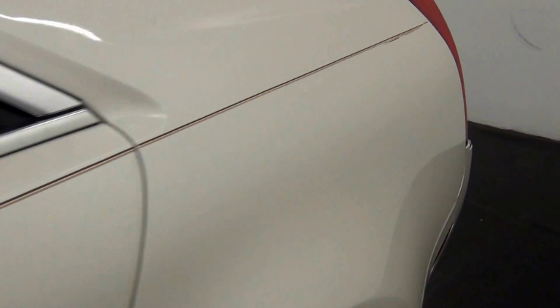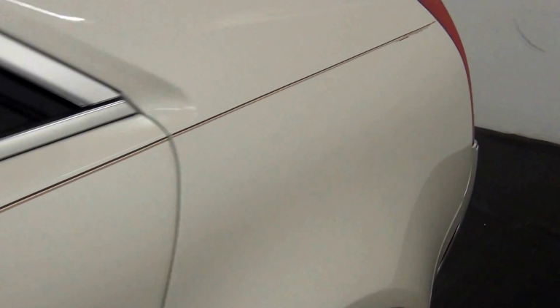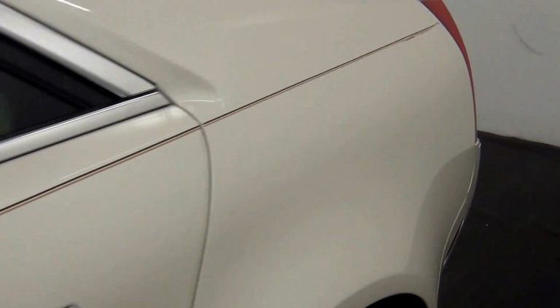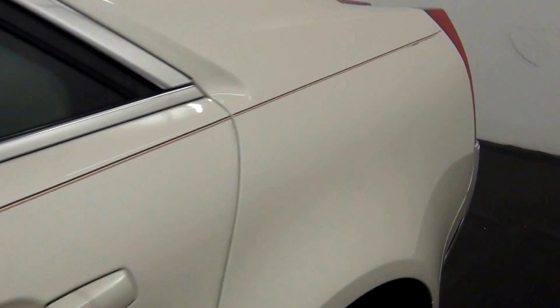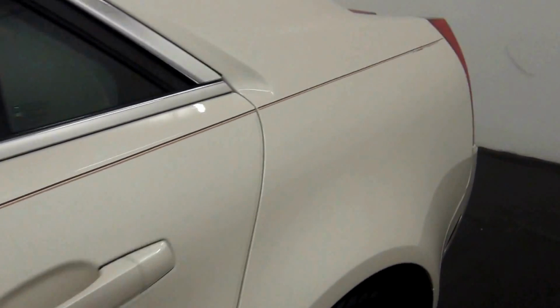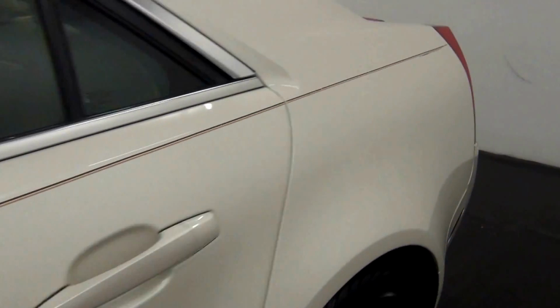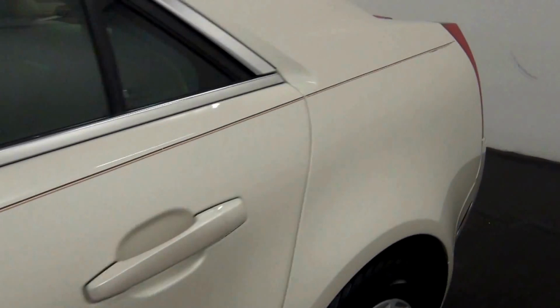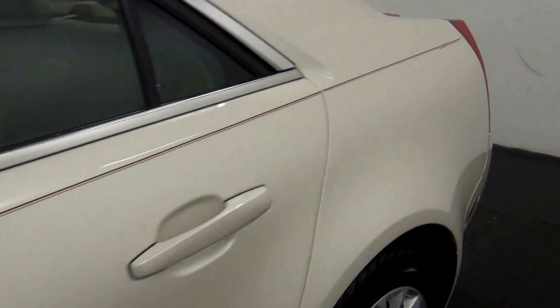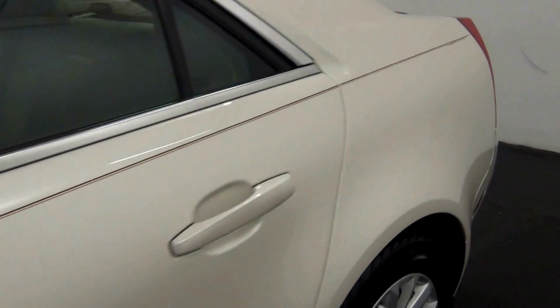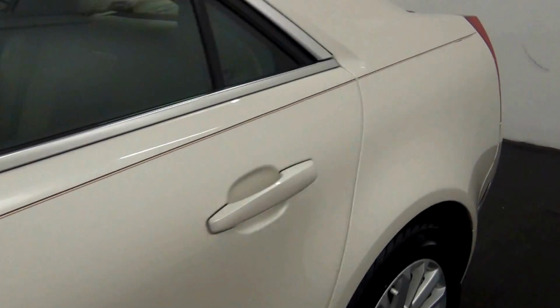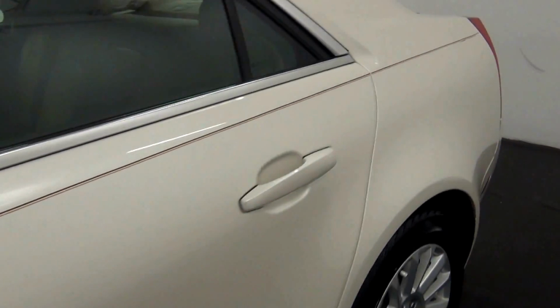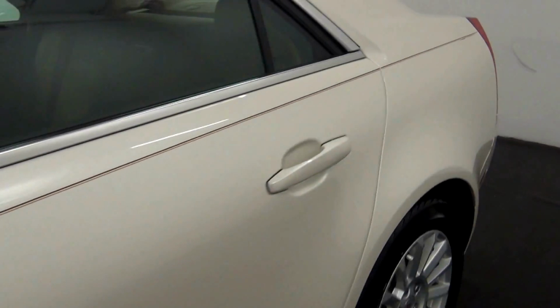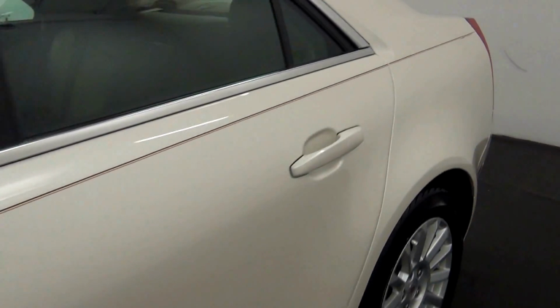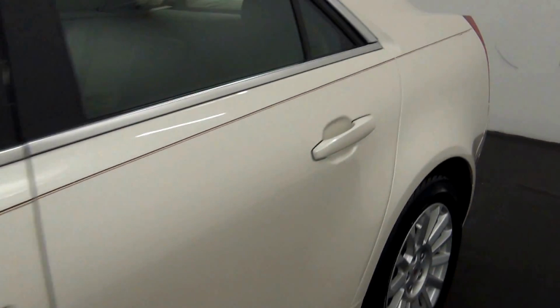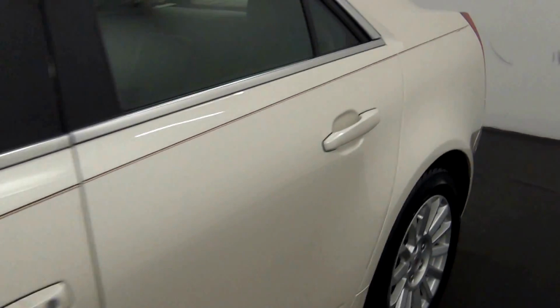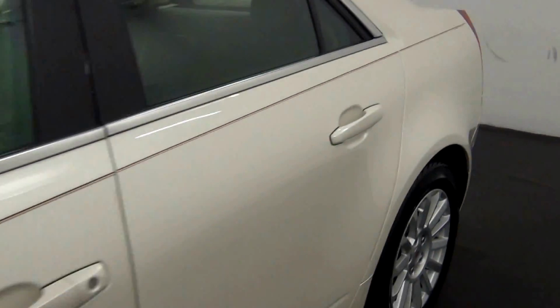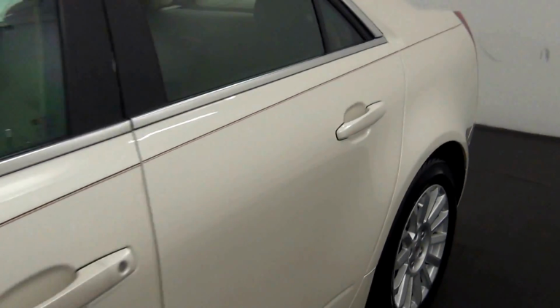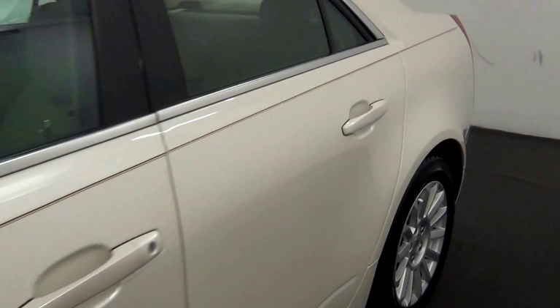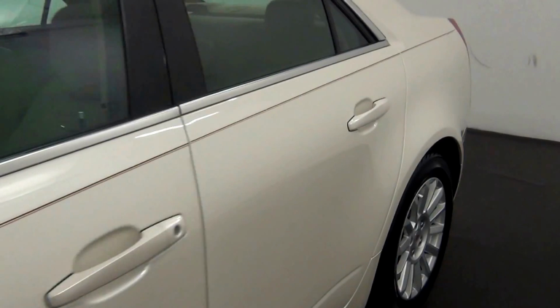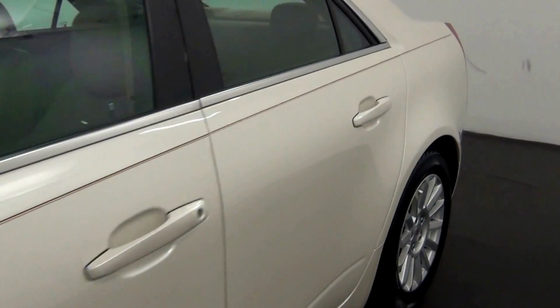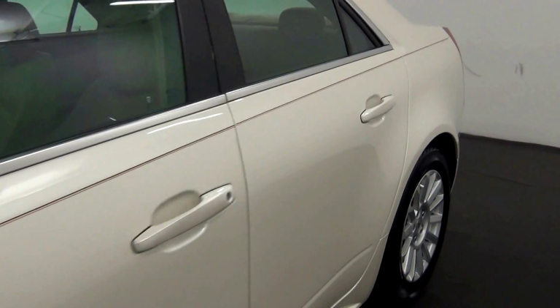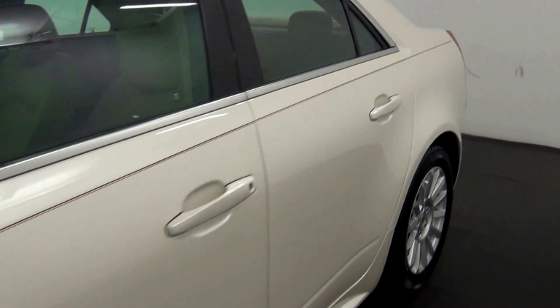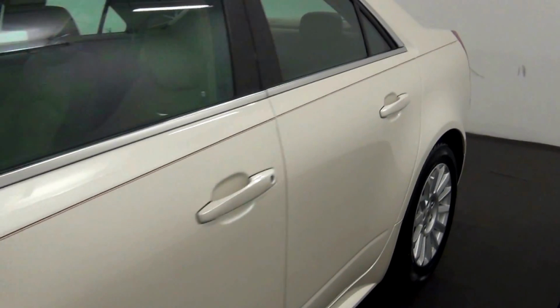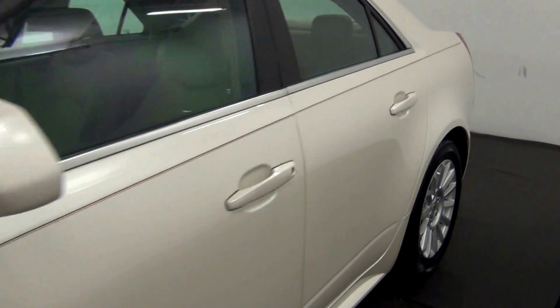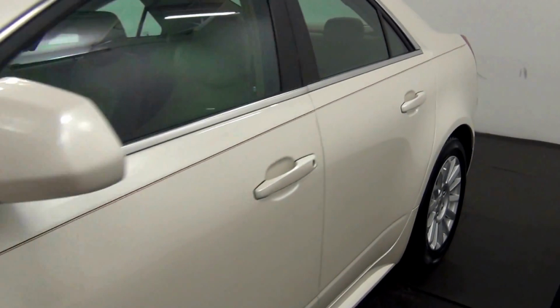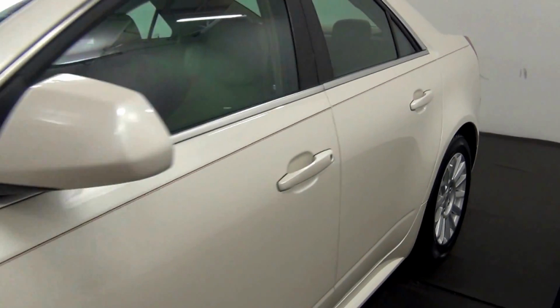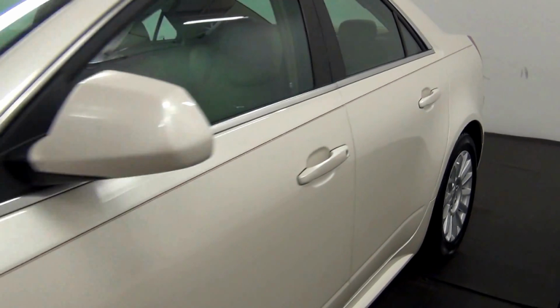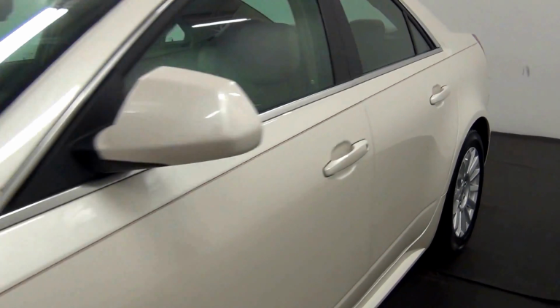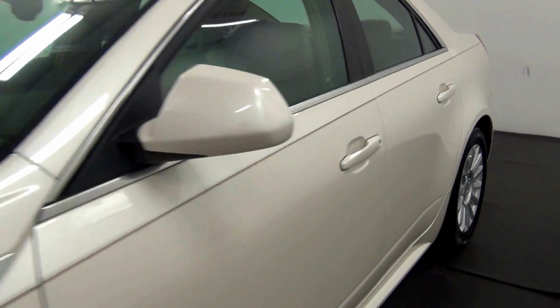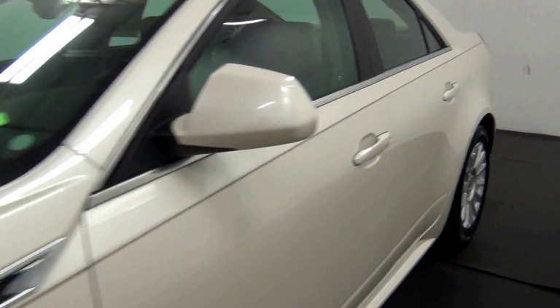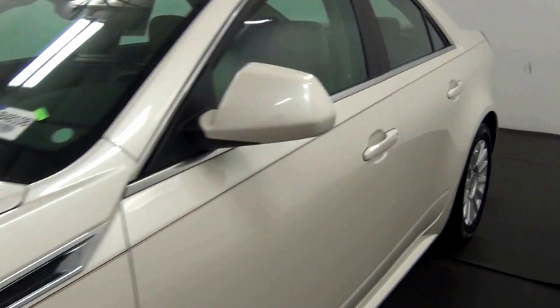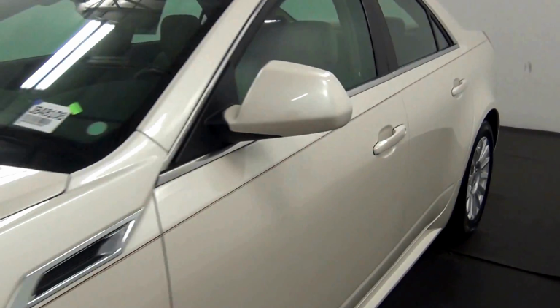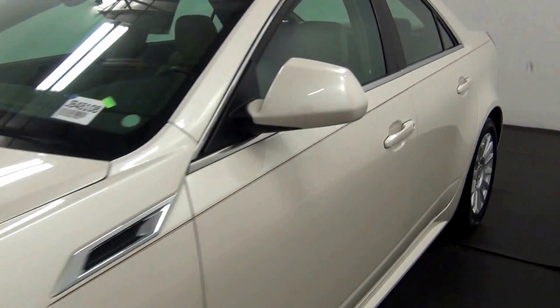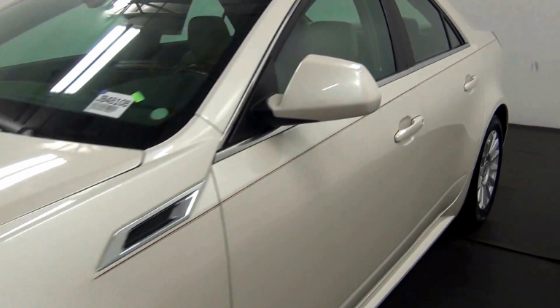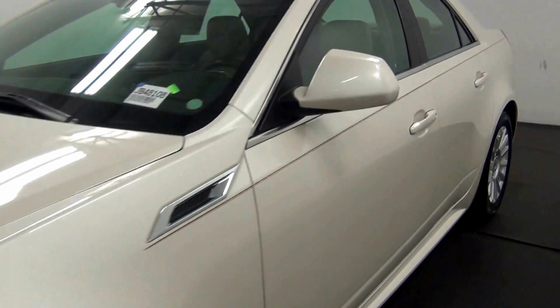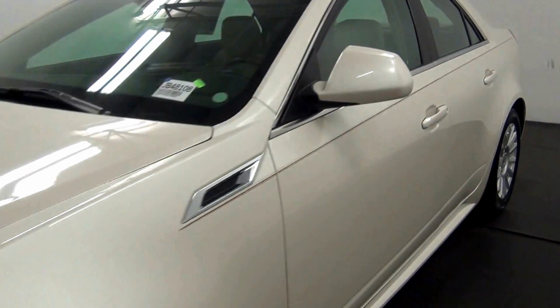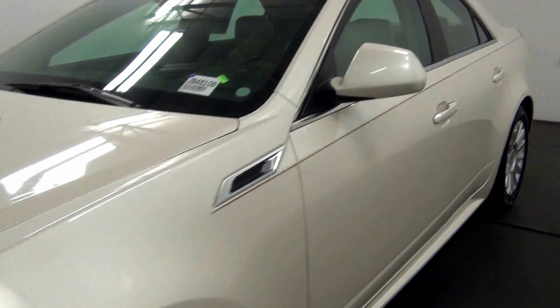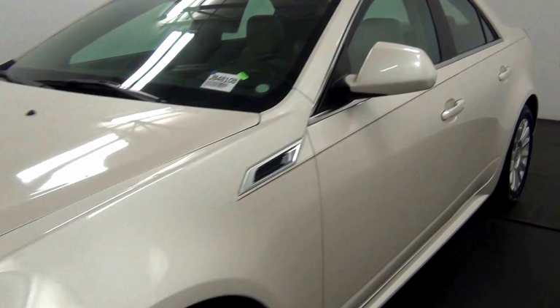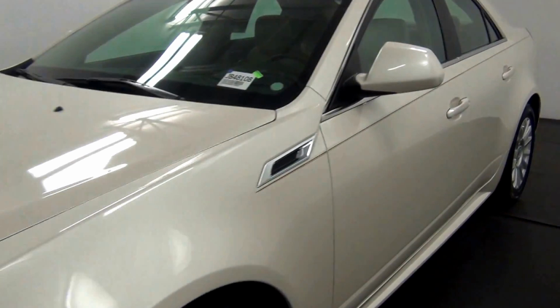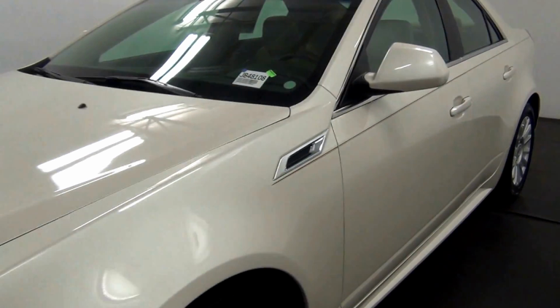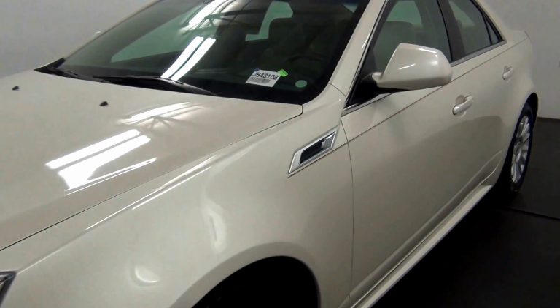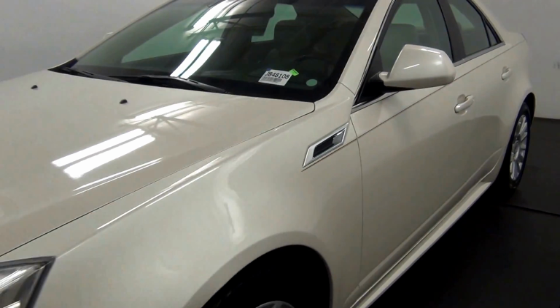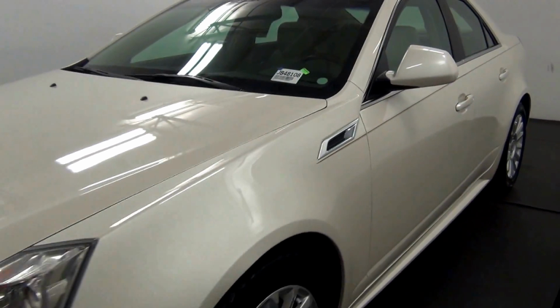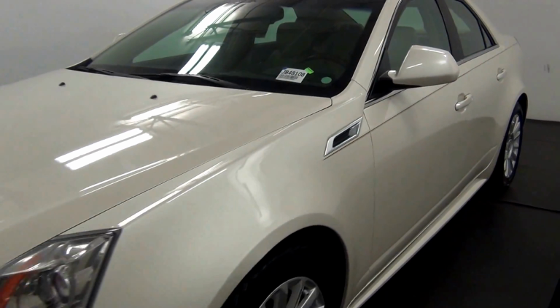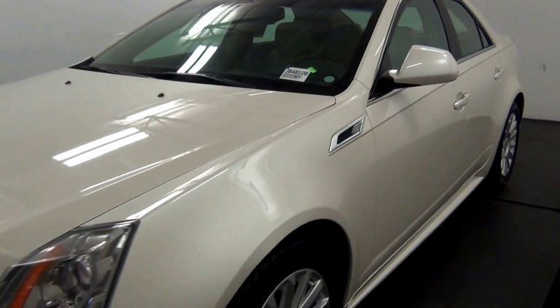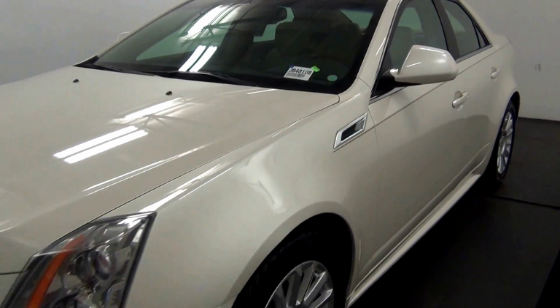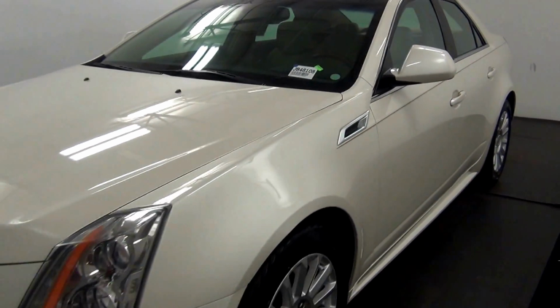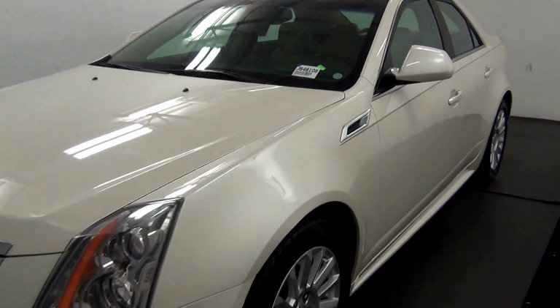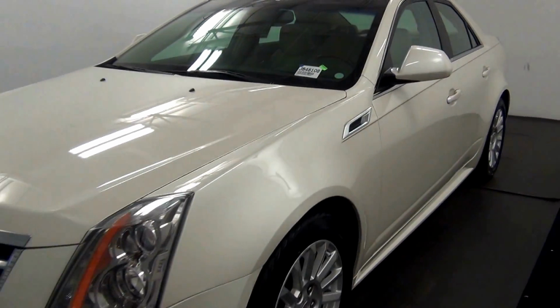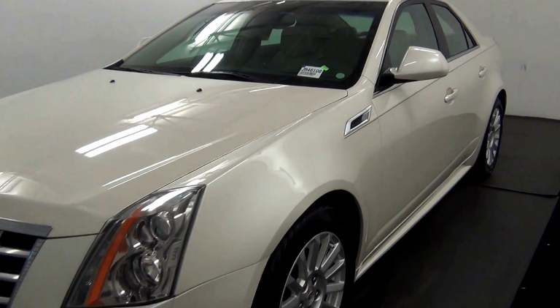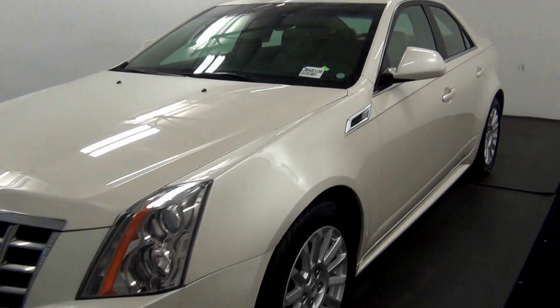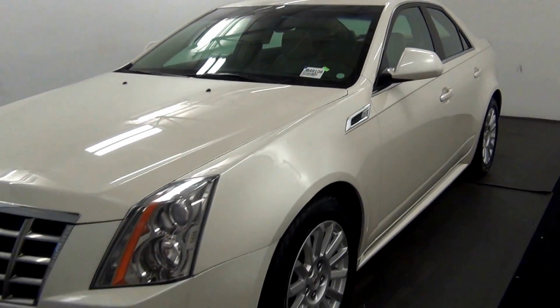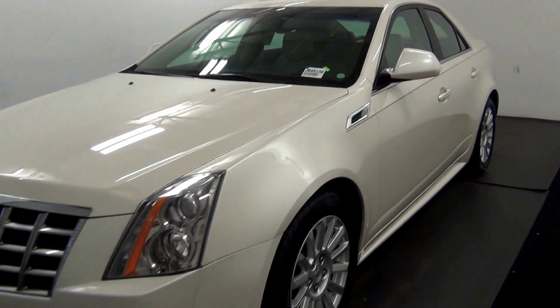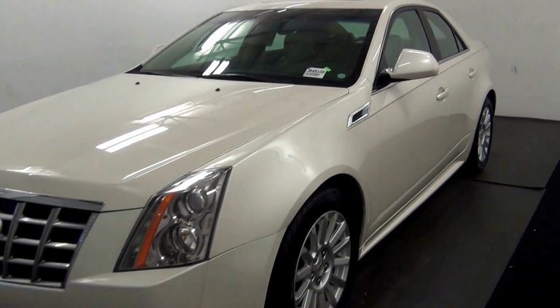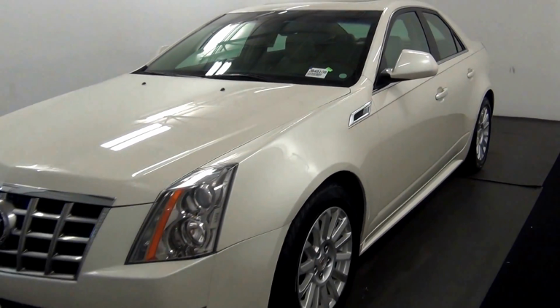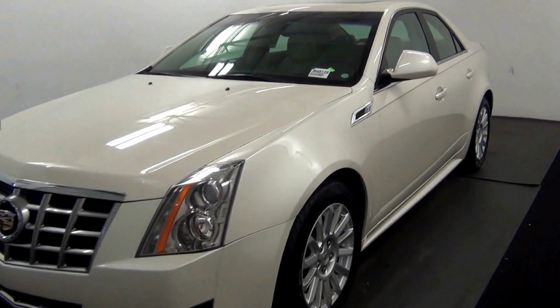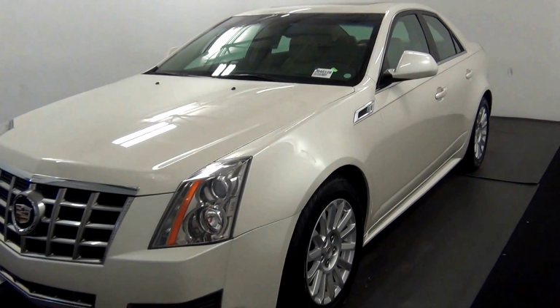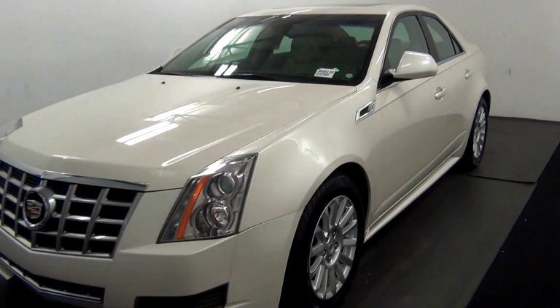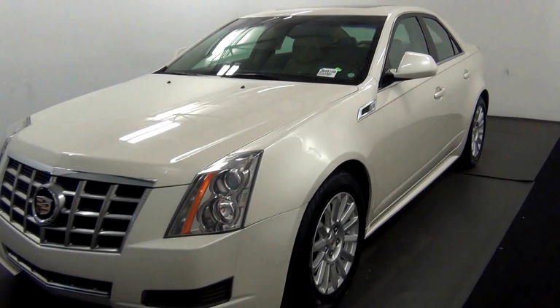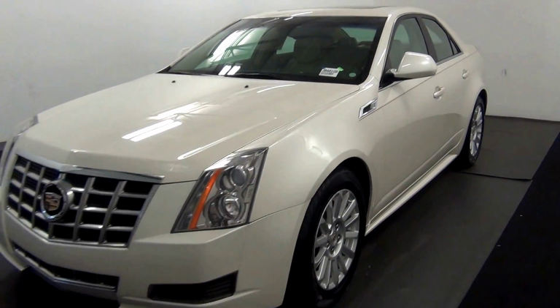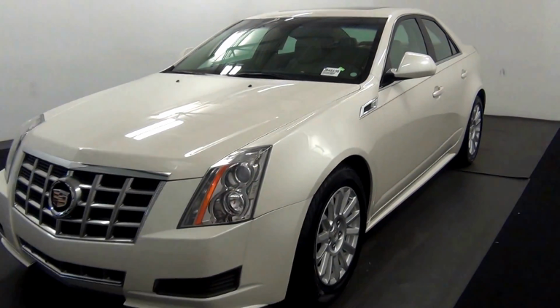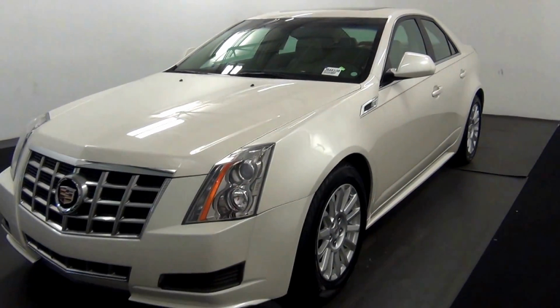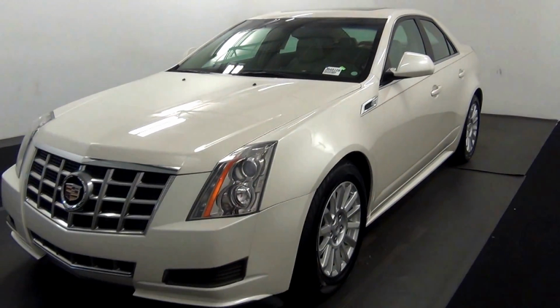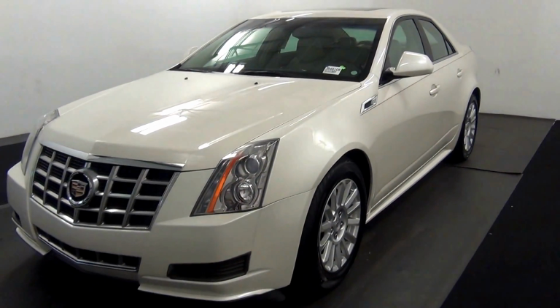Now we'll complete the walk around. This is the 2013 Cadillac CTS. Thank you for choosing Hennessy.